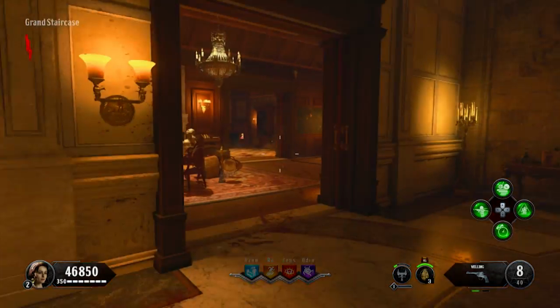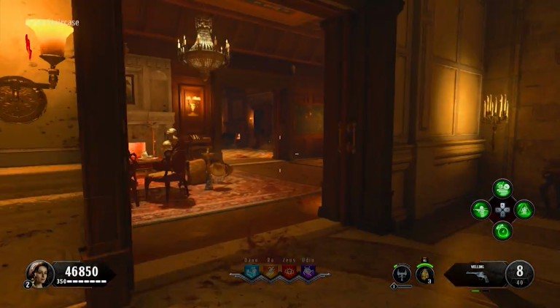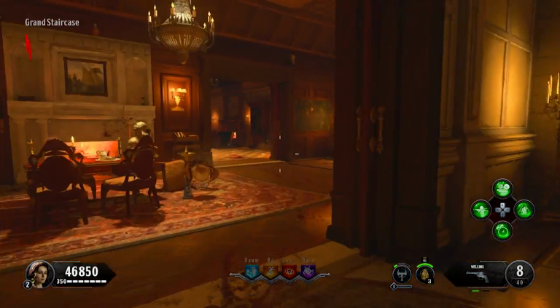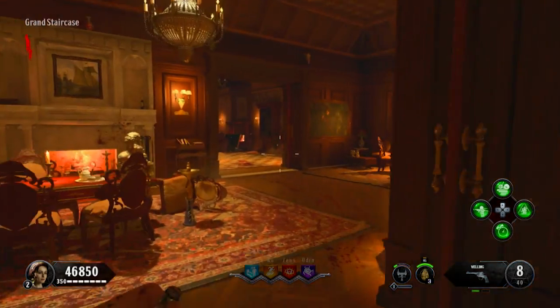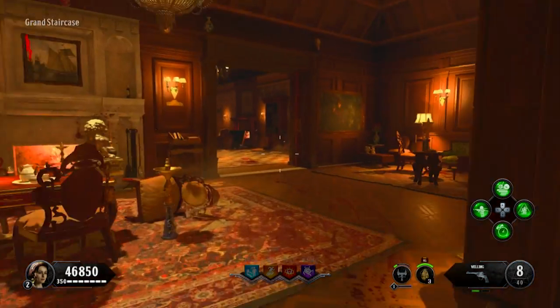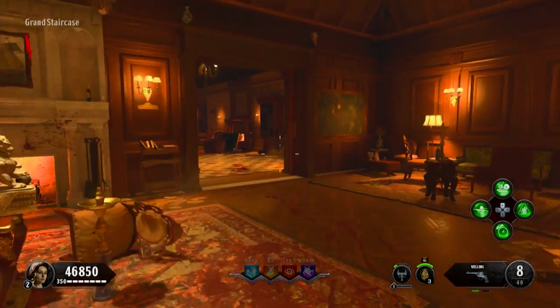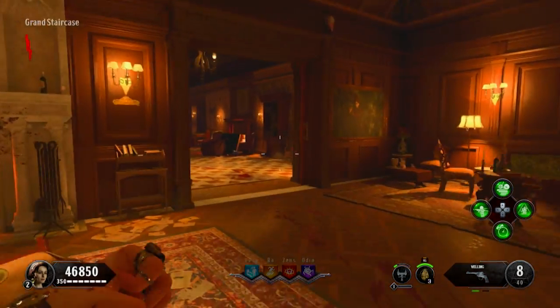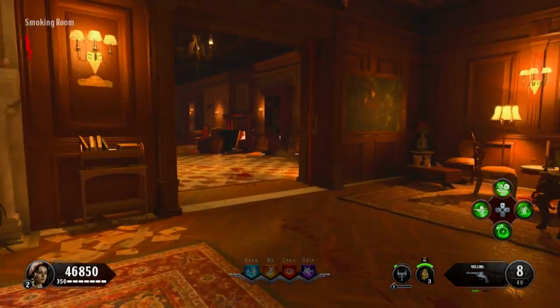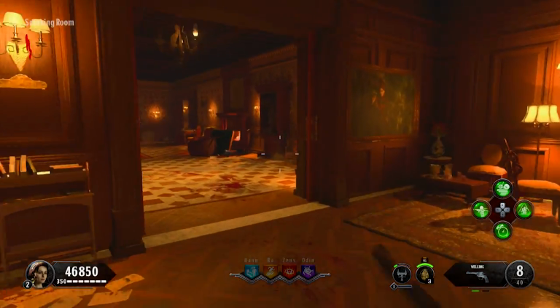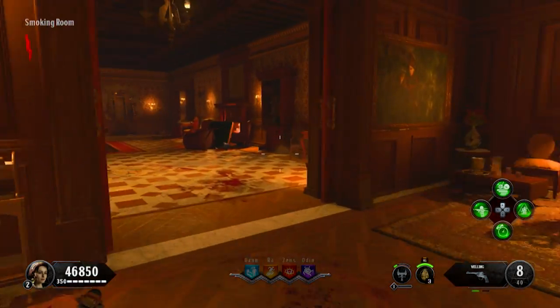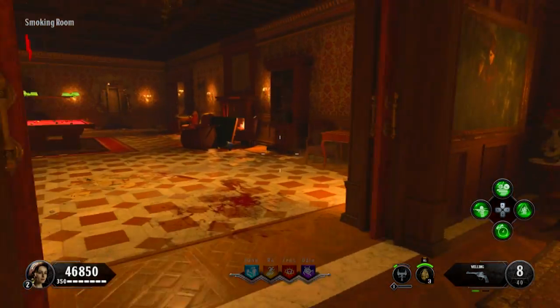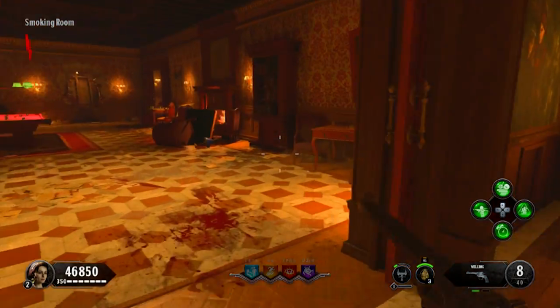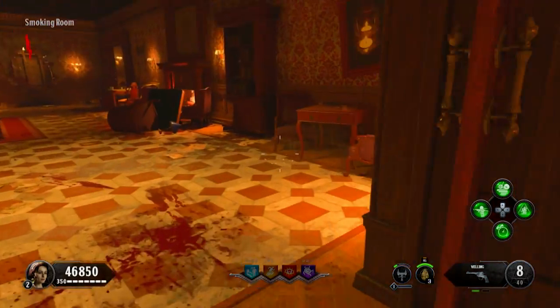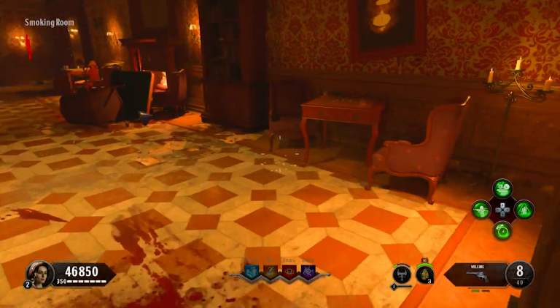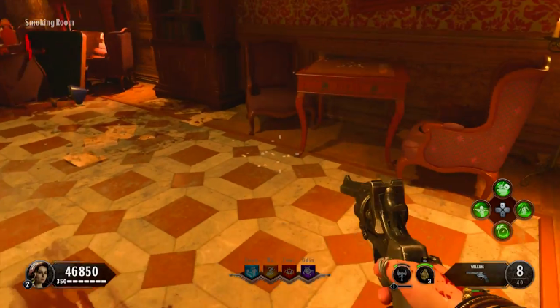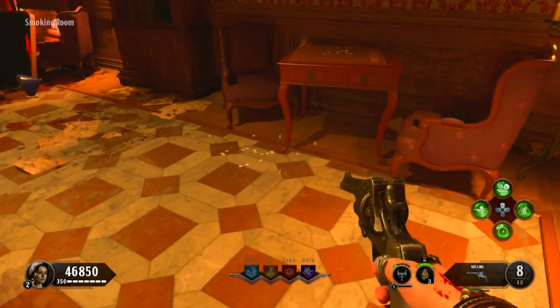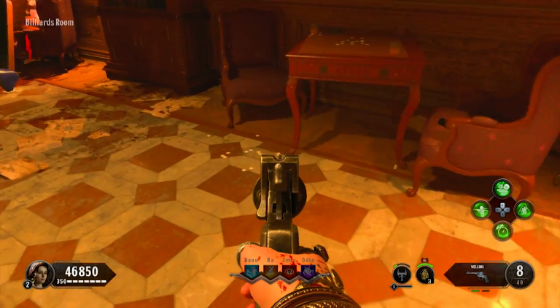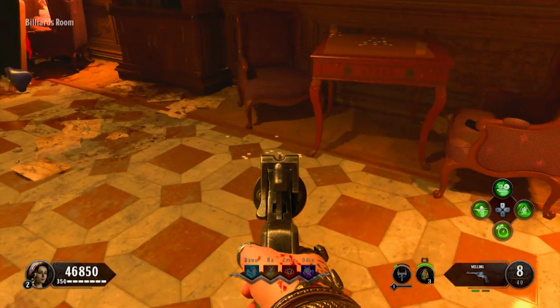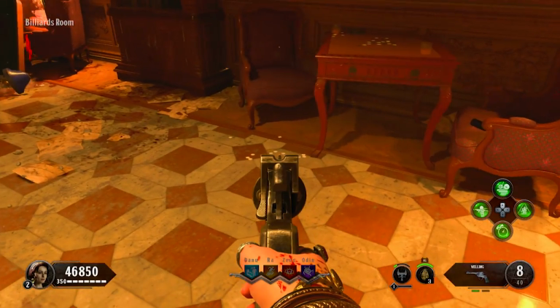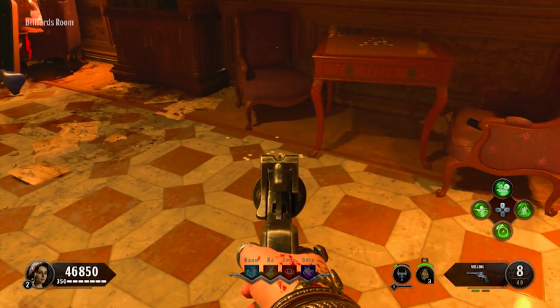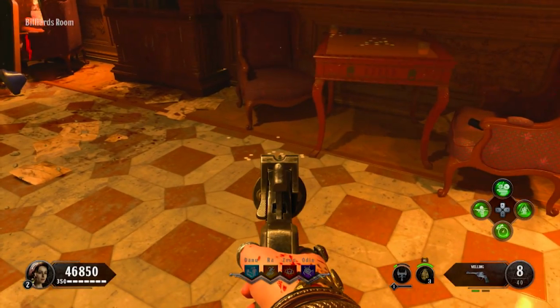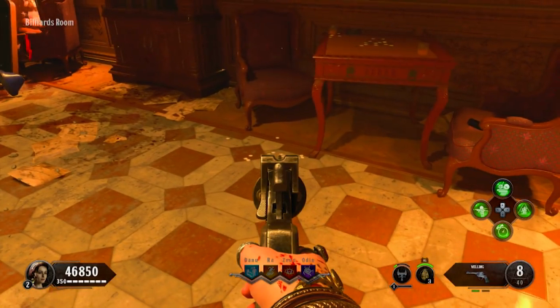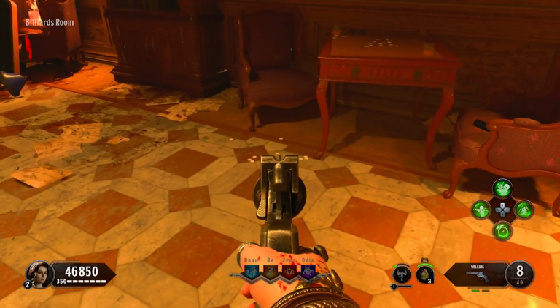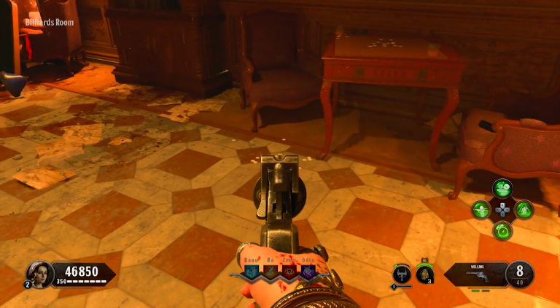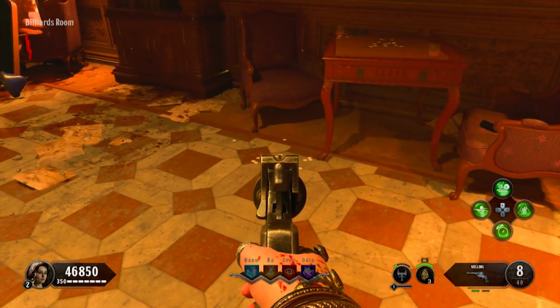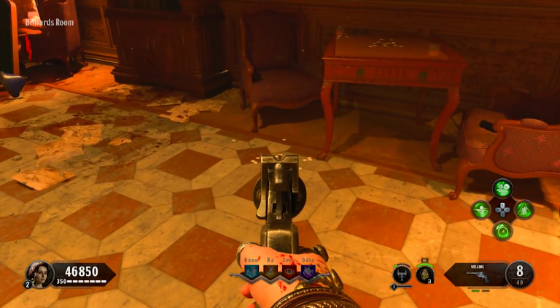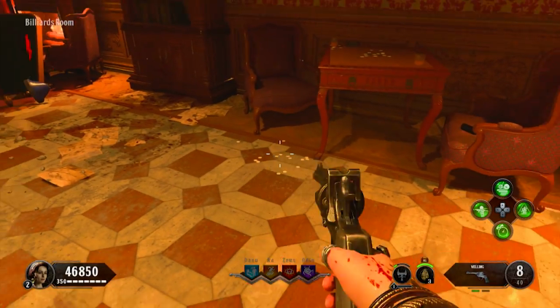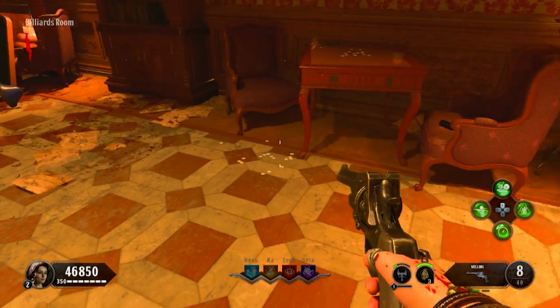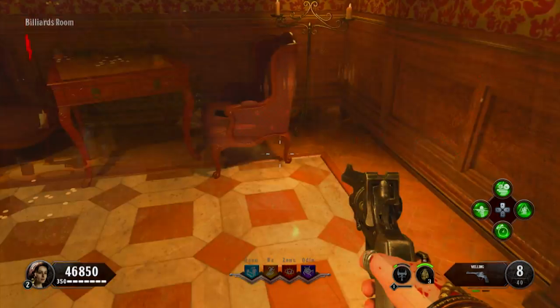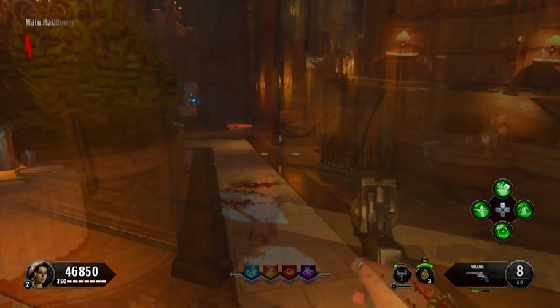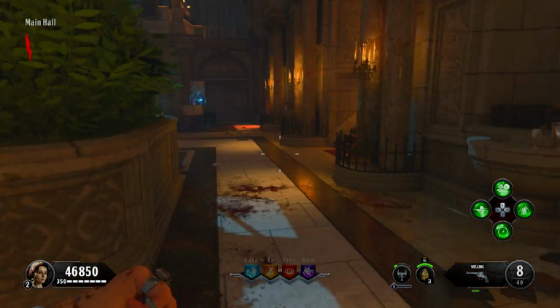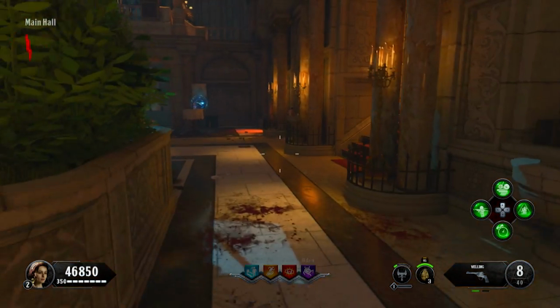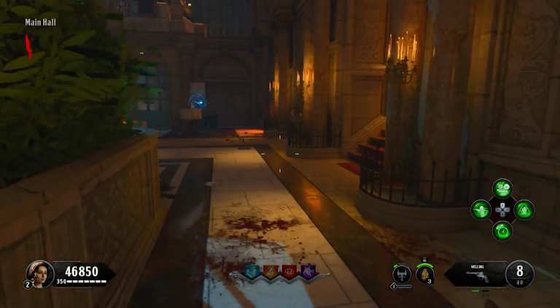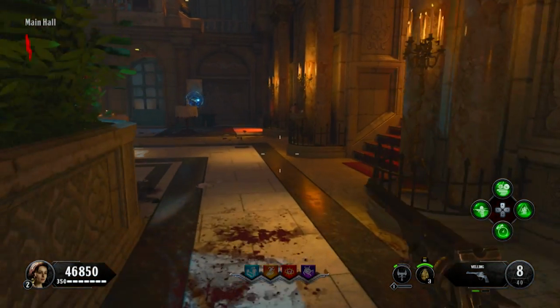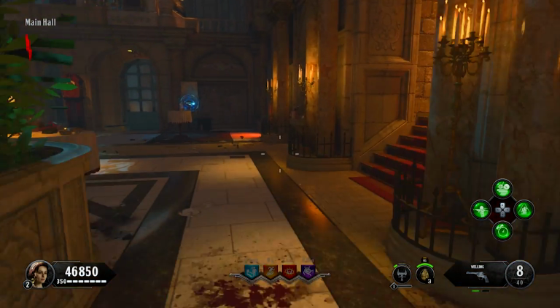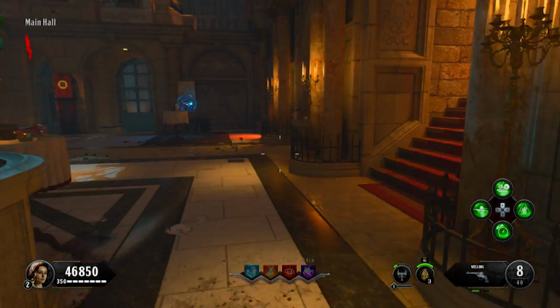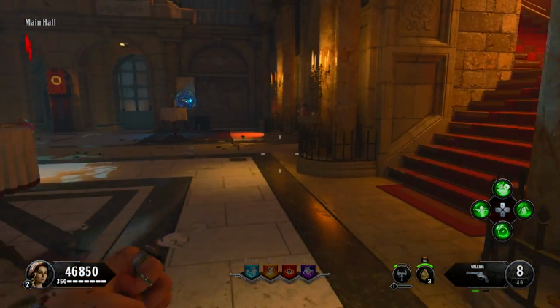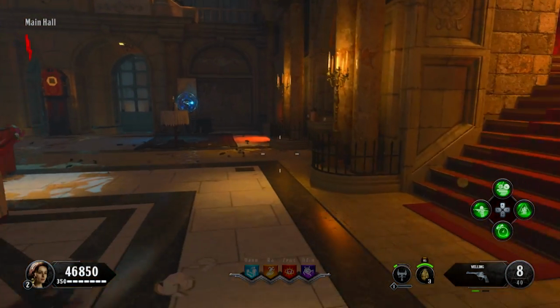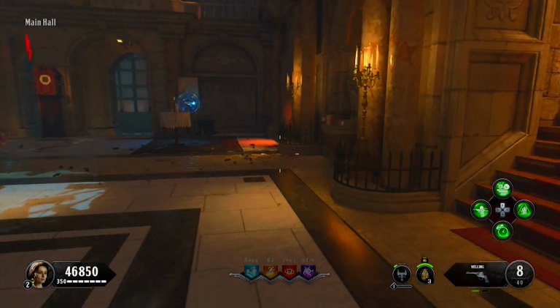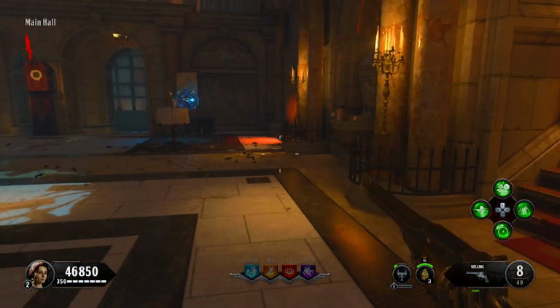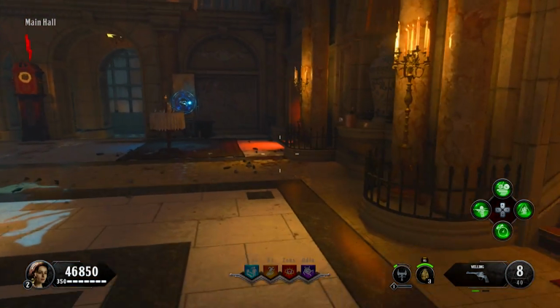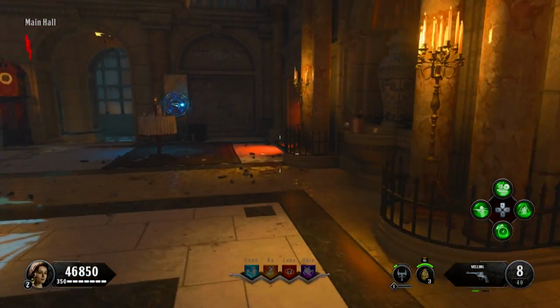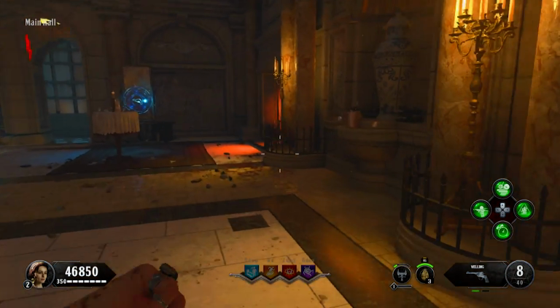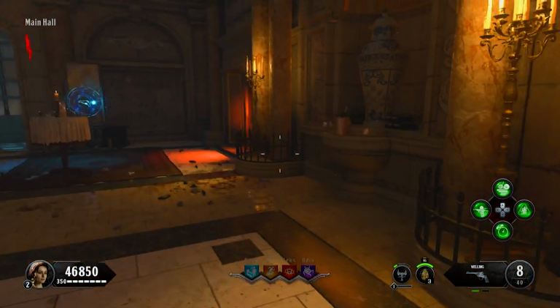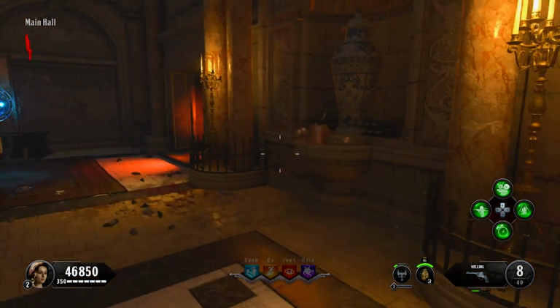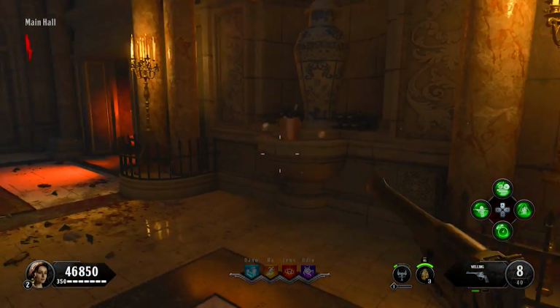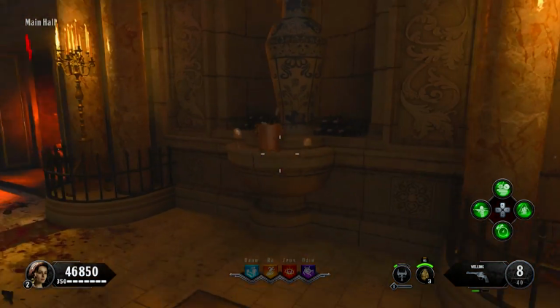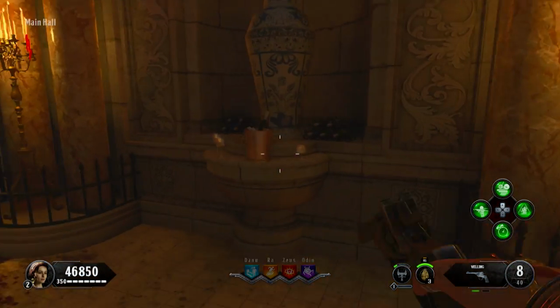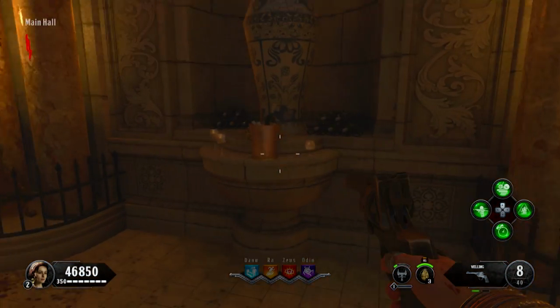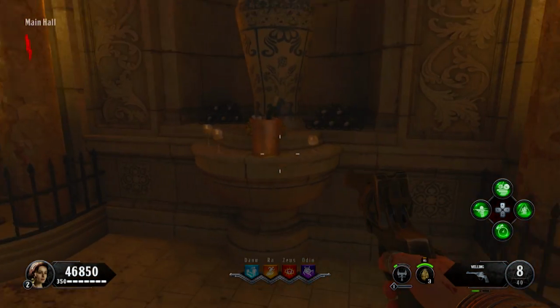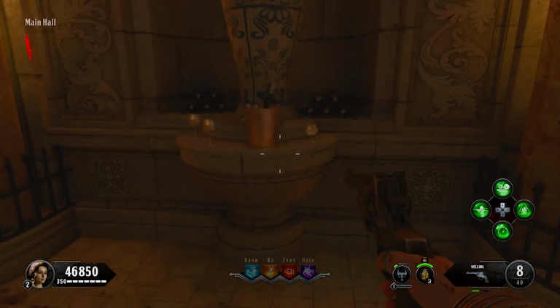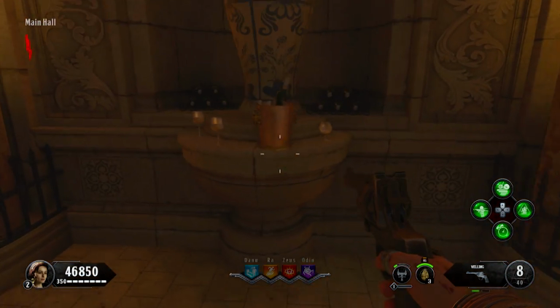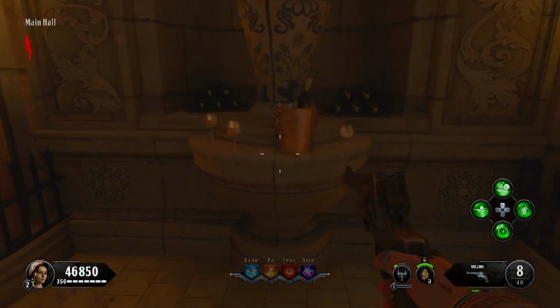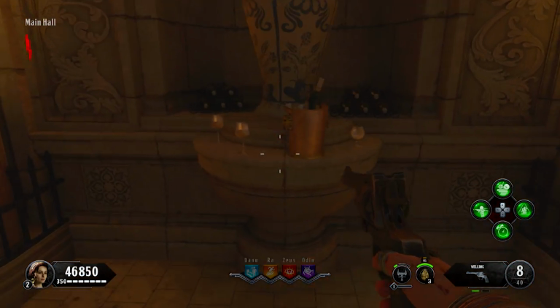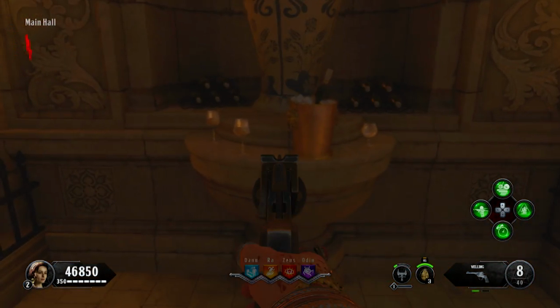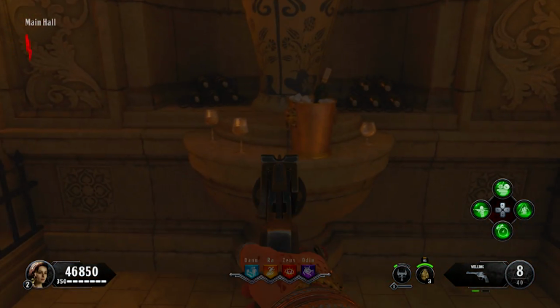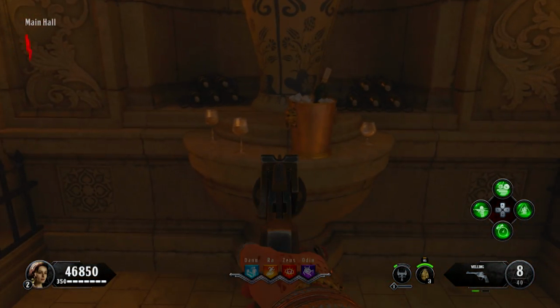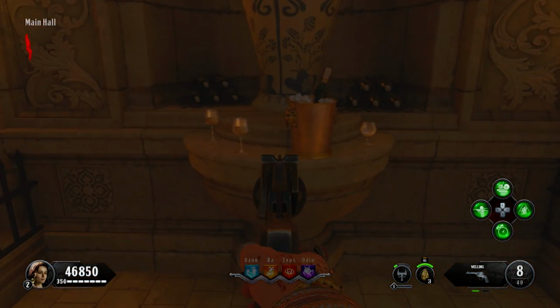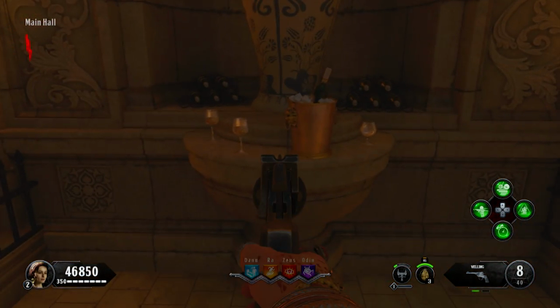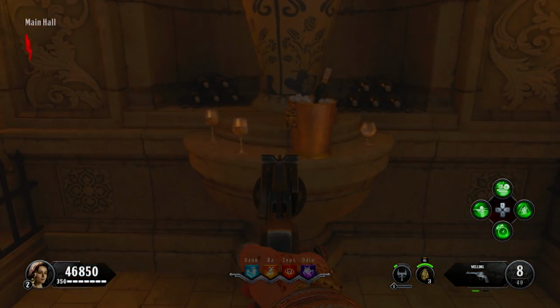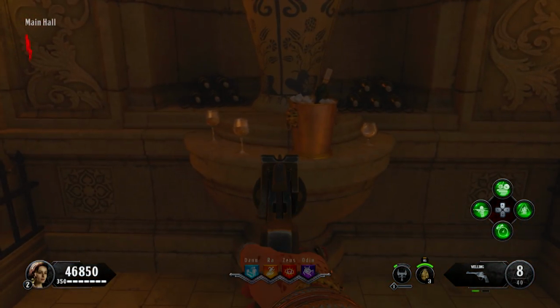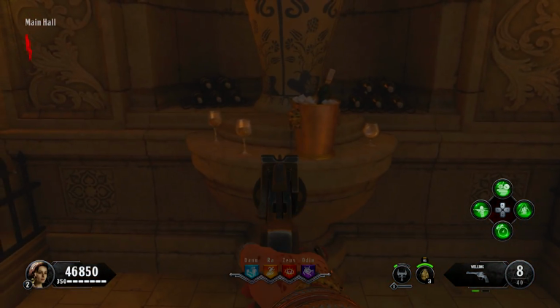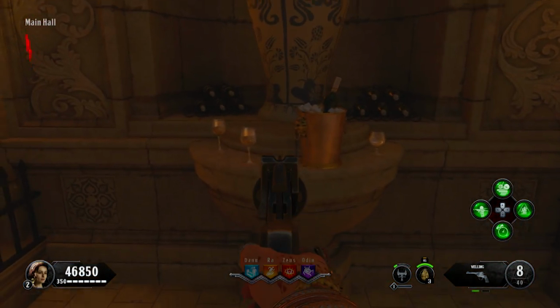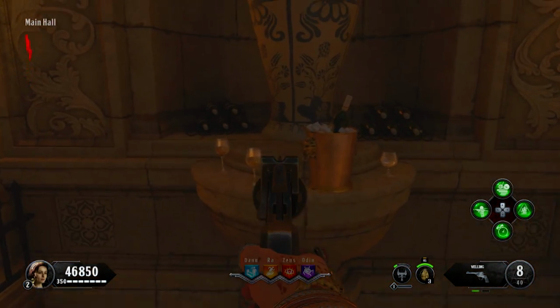From there, the second location is on the floor in the billiards room, and the third one is in the main hall area right in front of this giant vase.